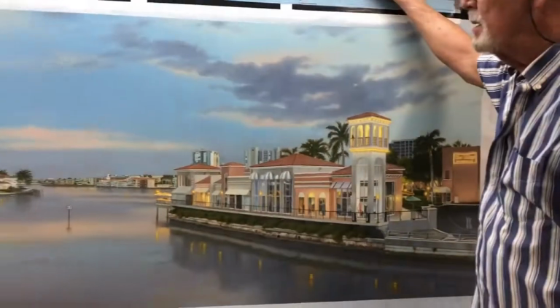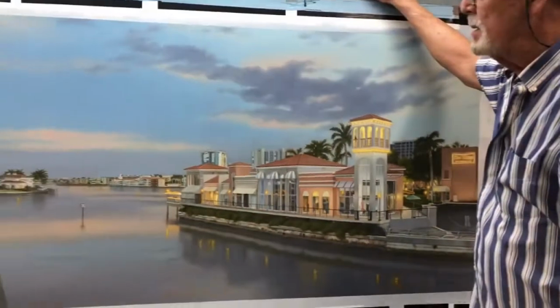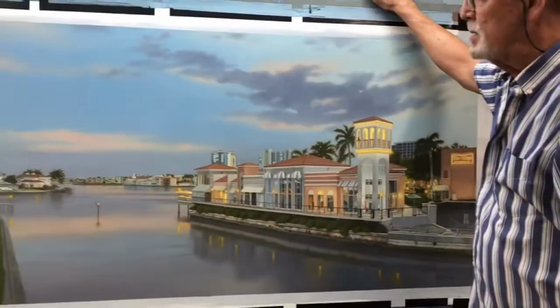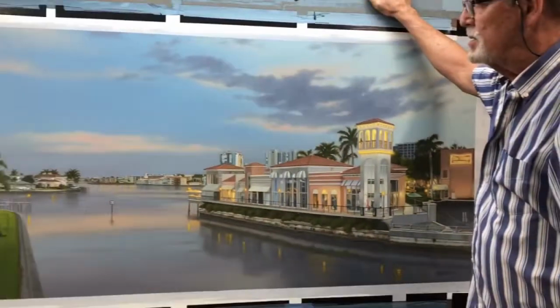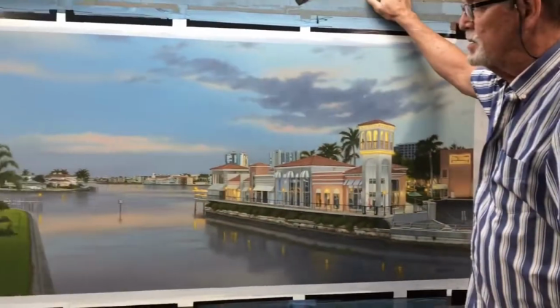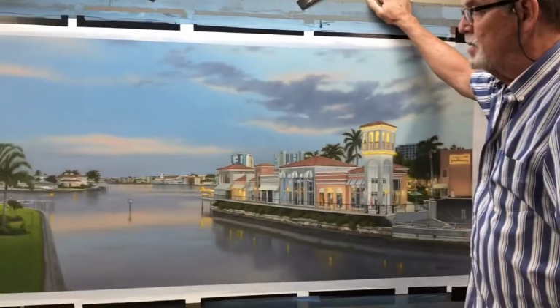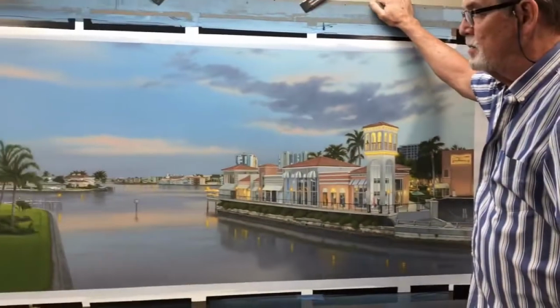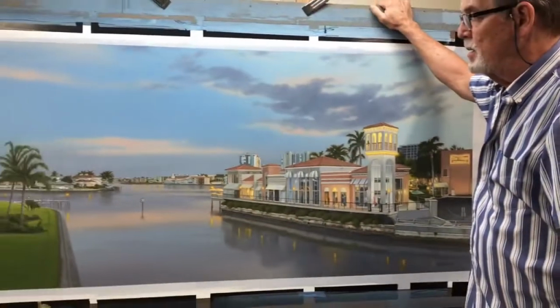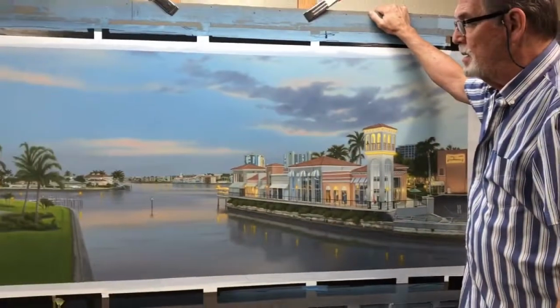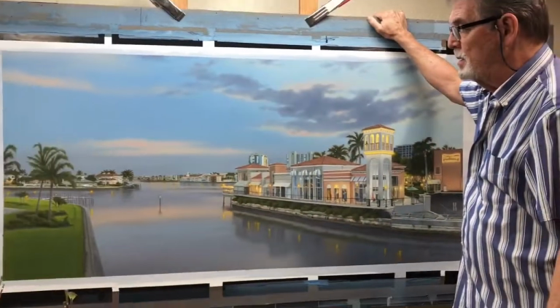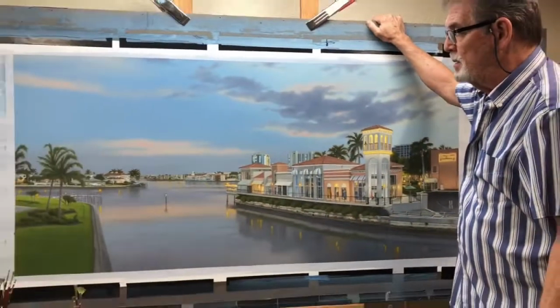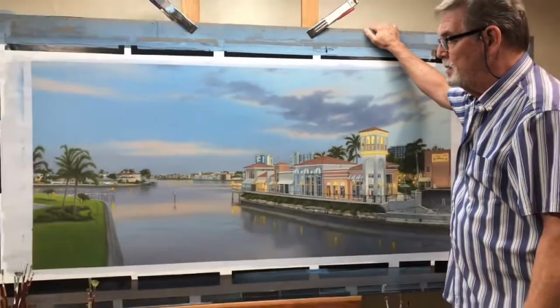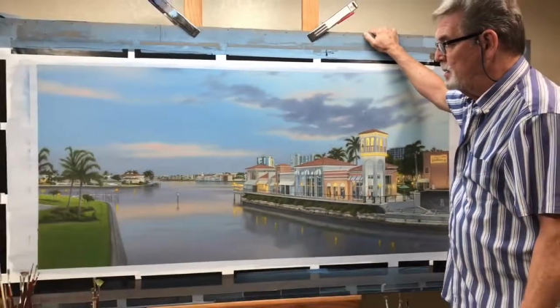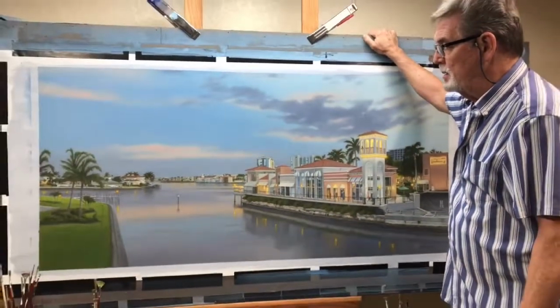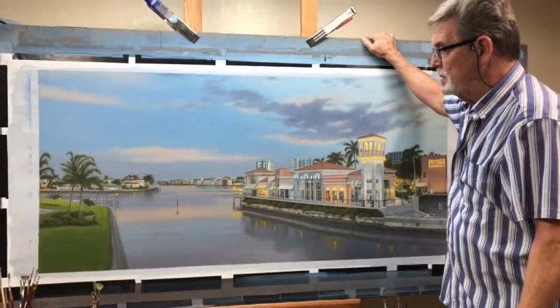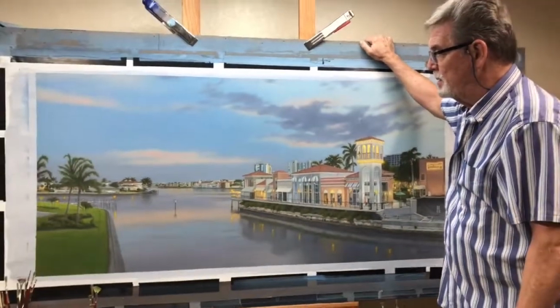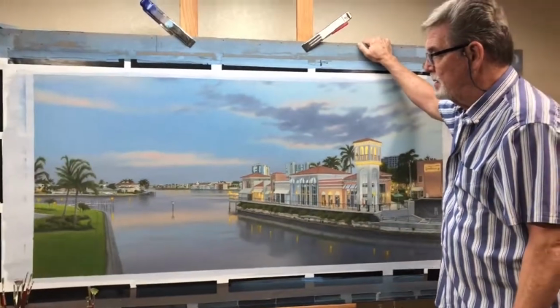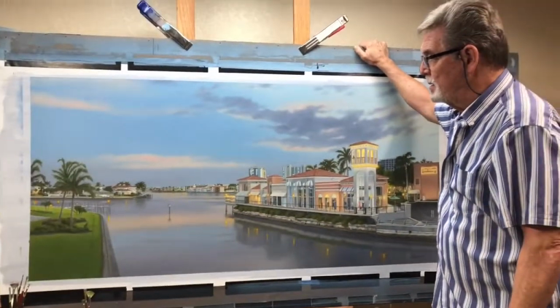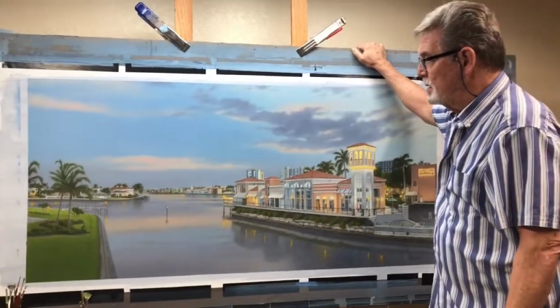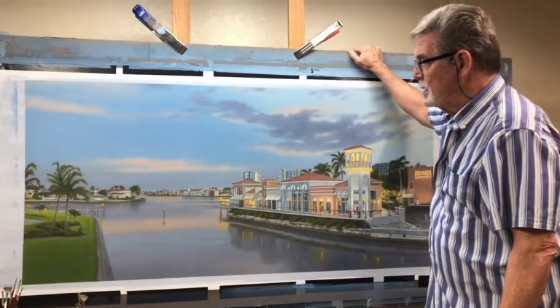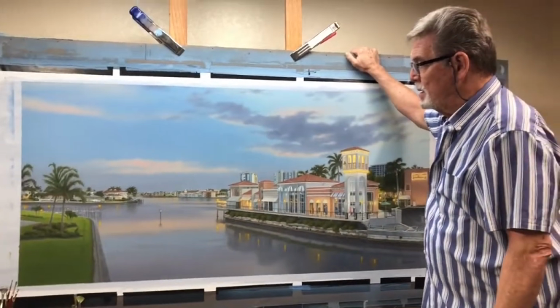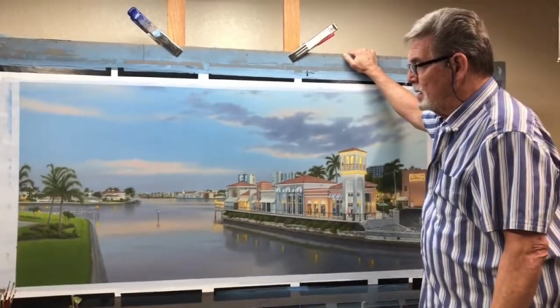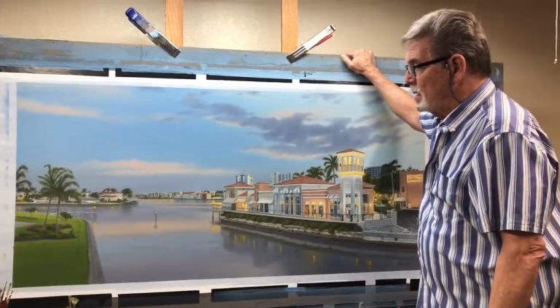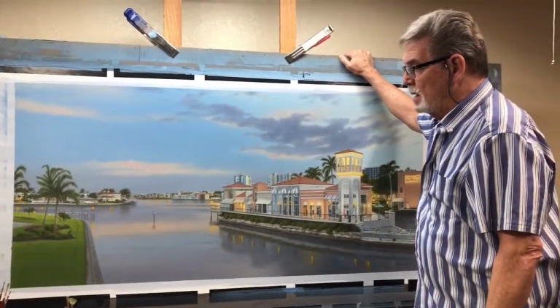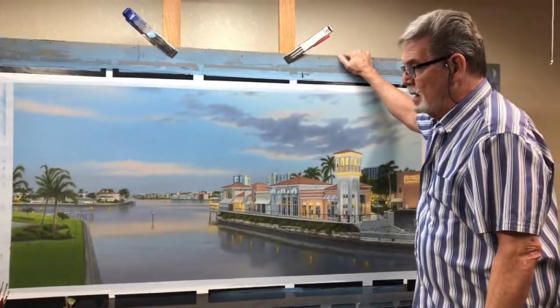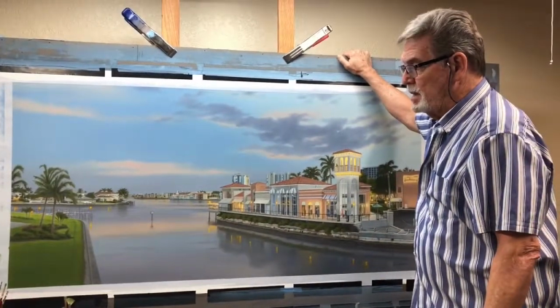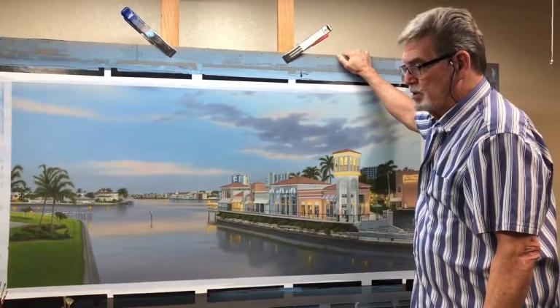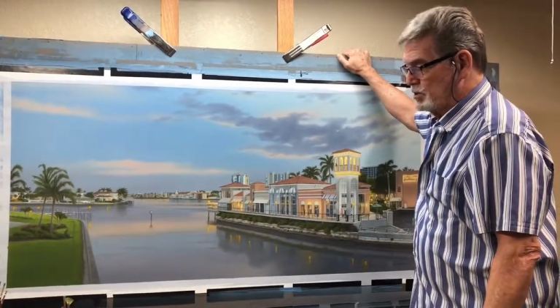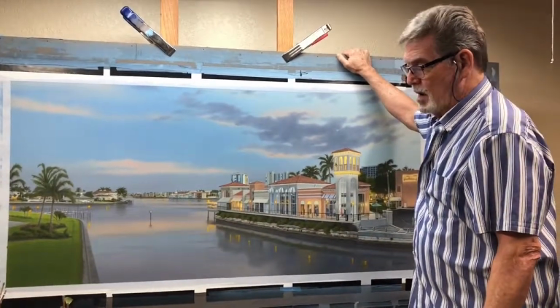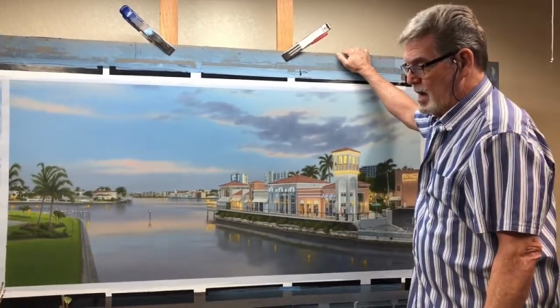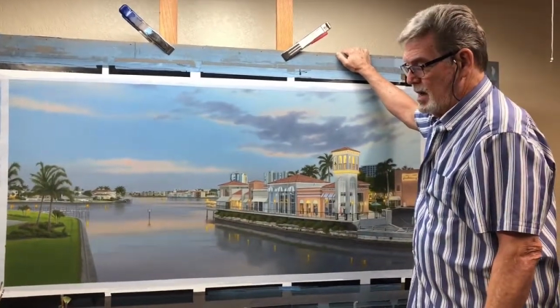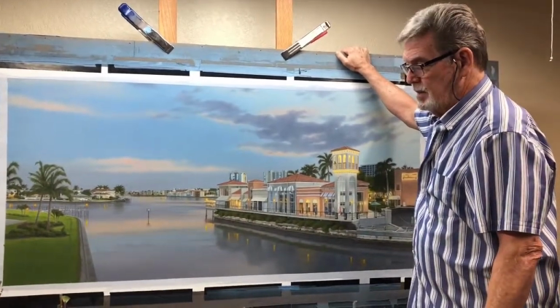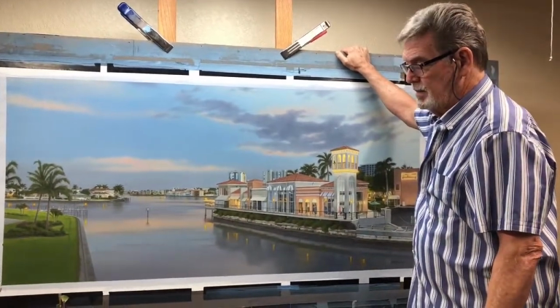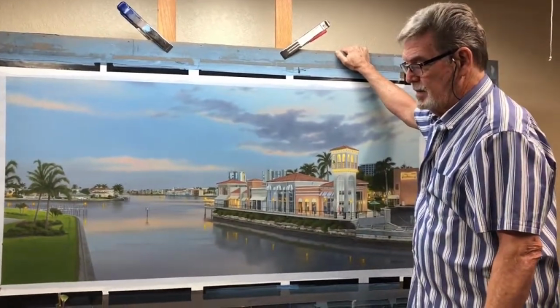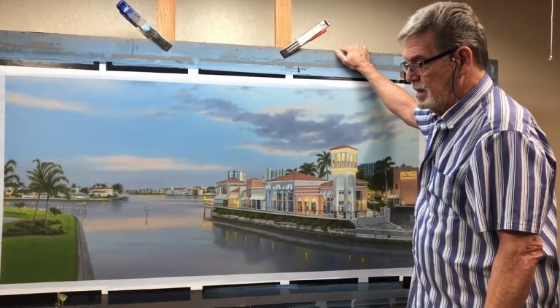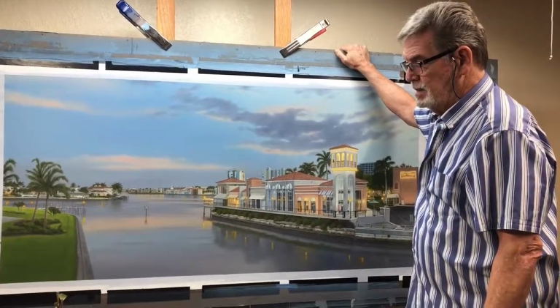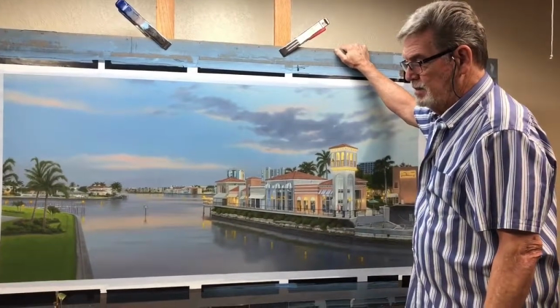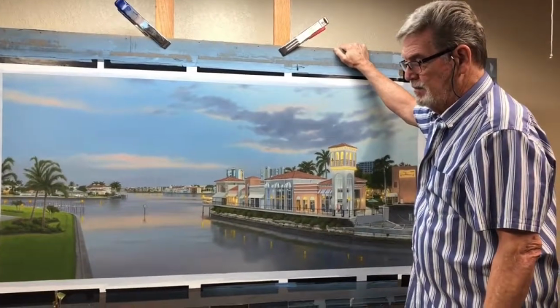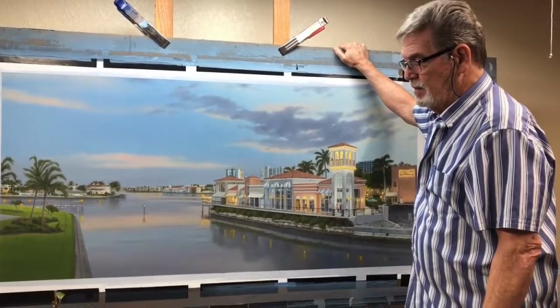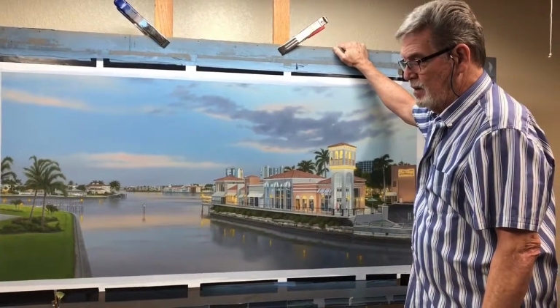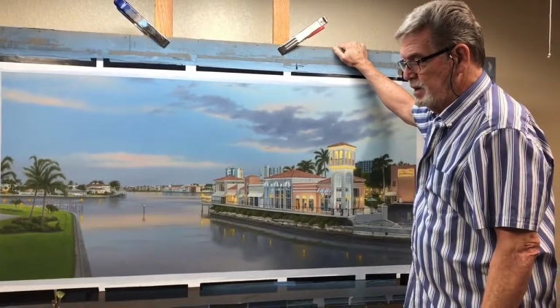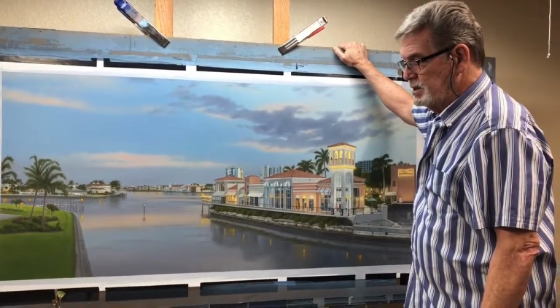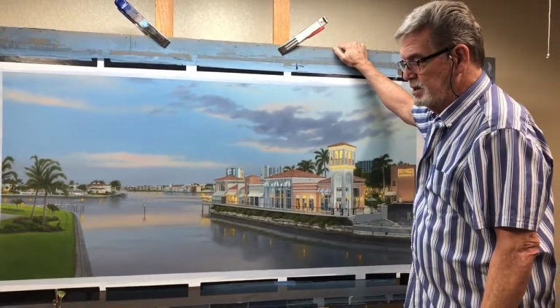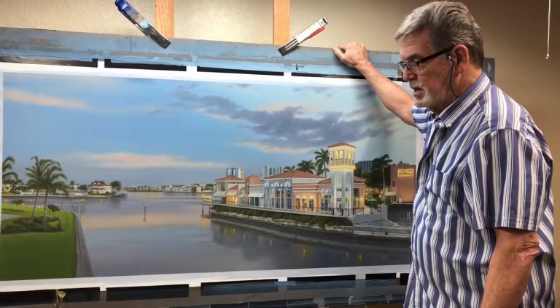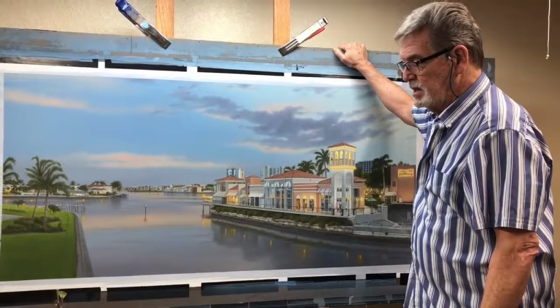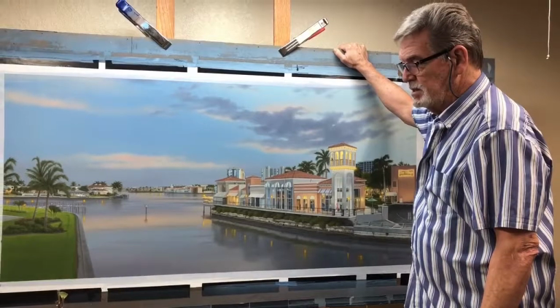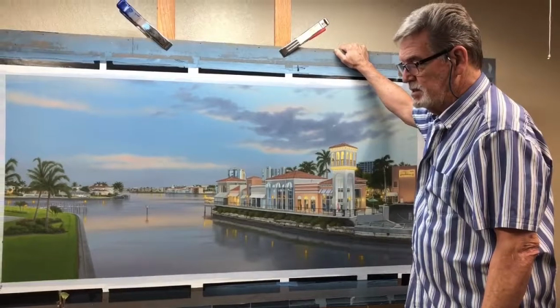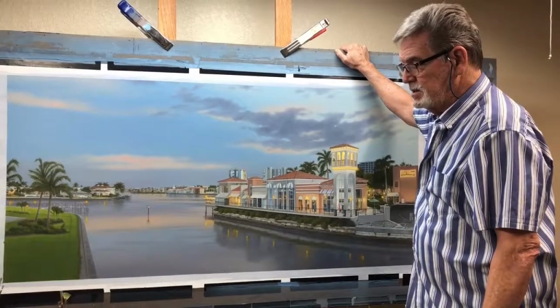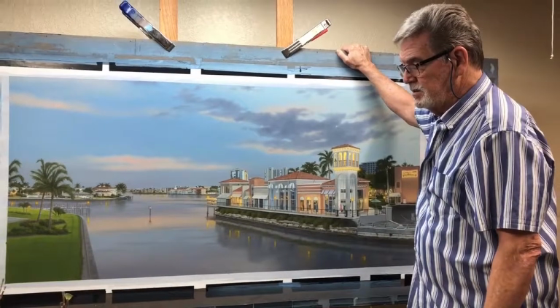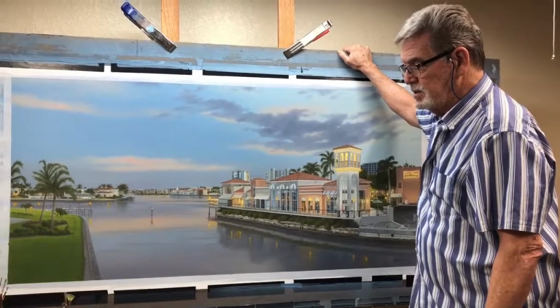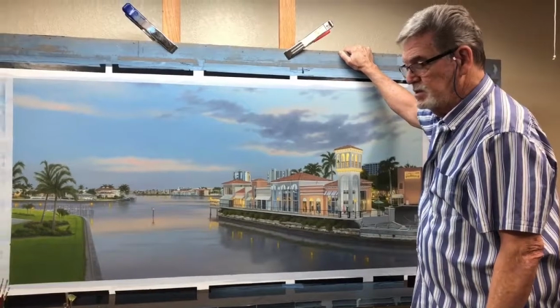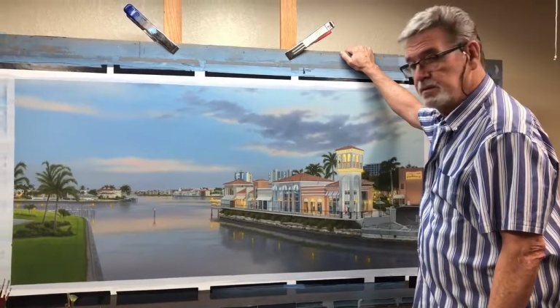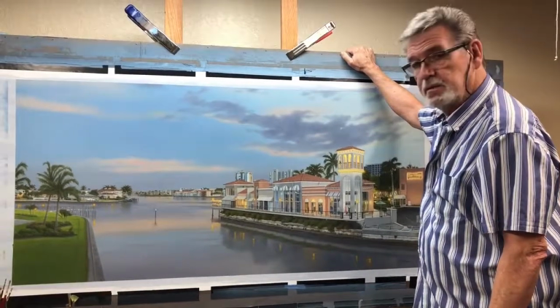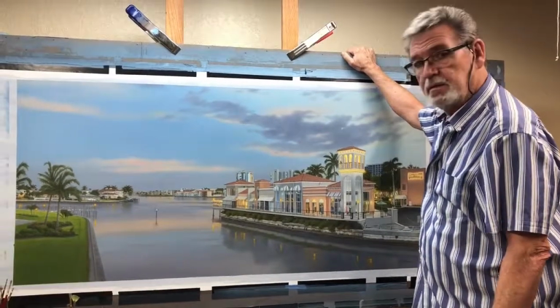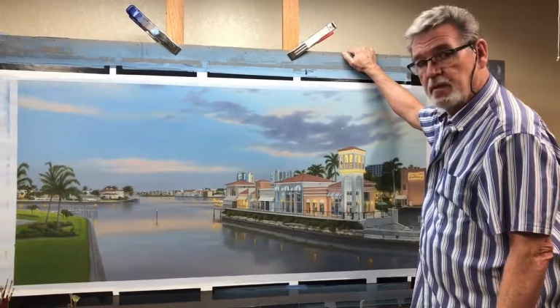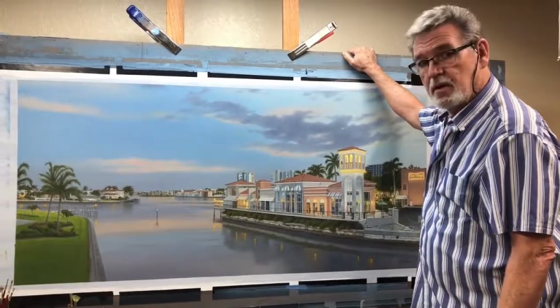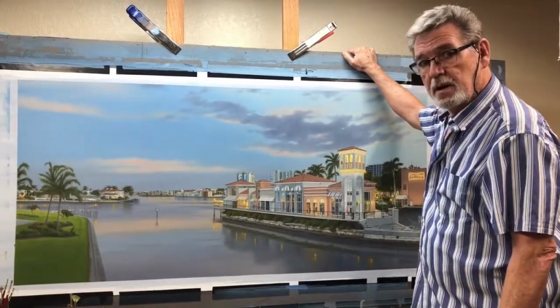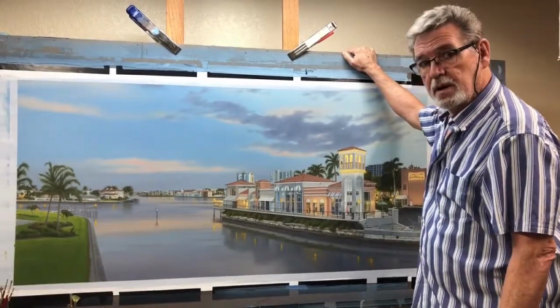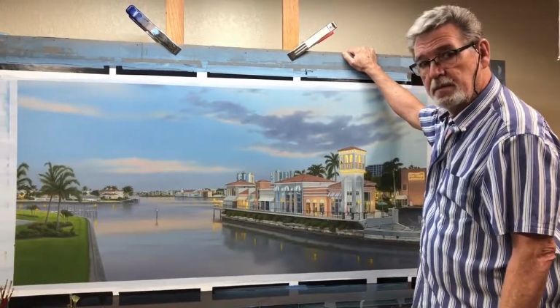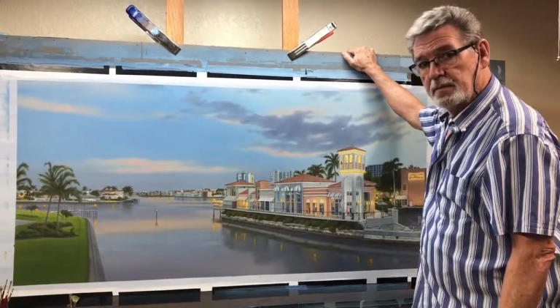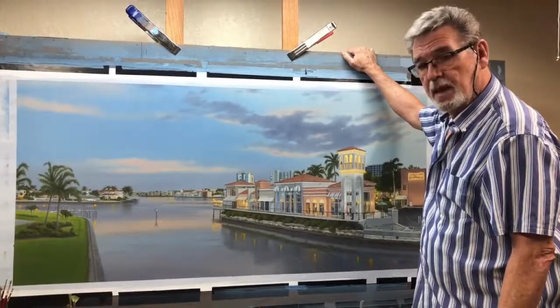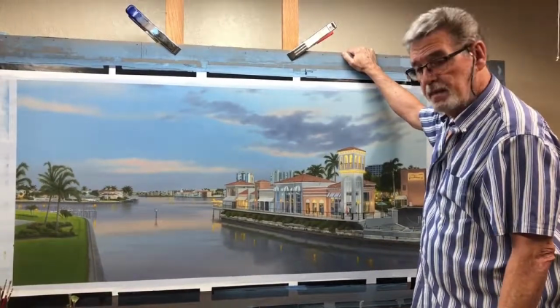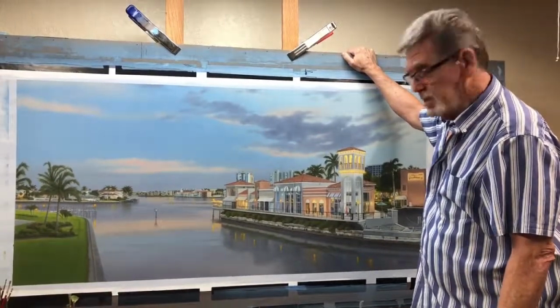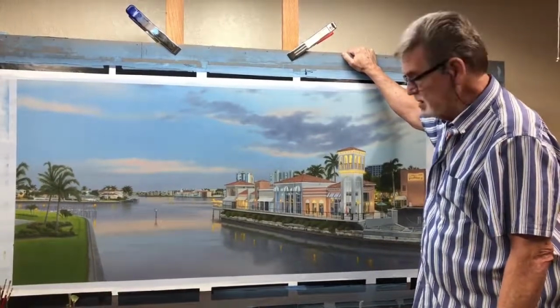Let it dry and varnish and ship to Florida — Naples.